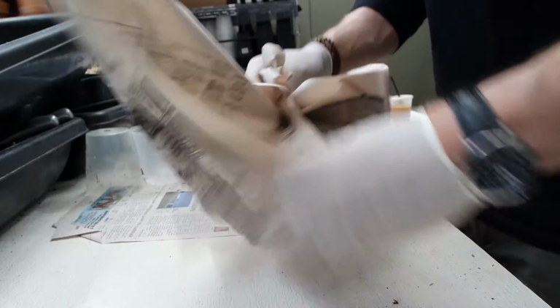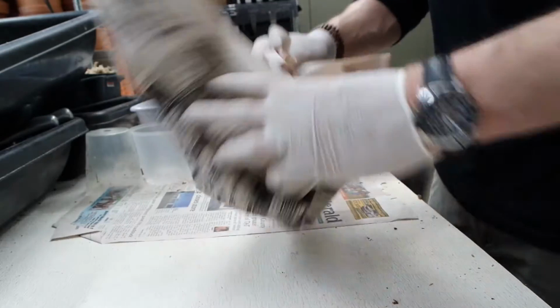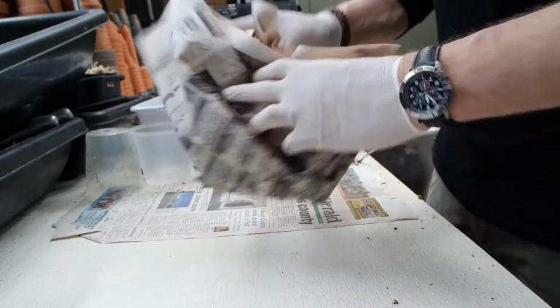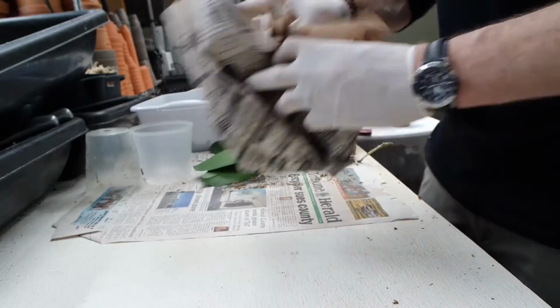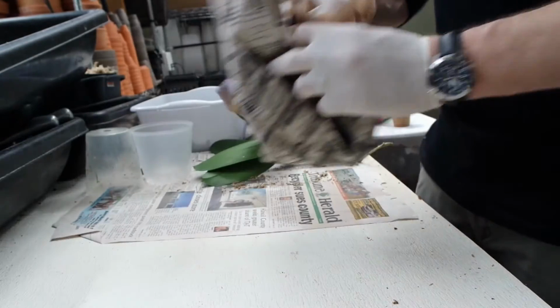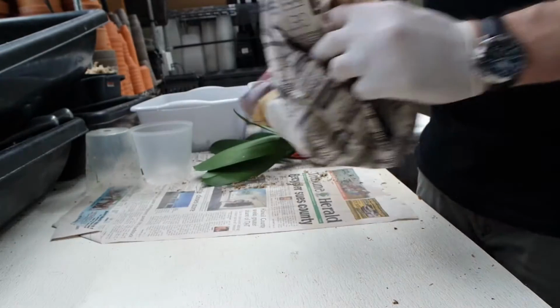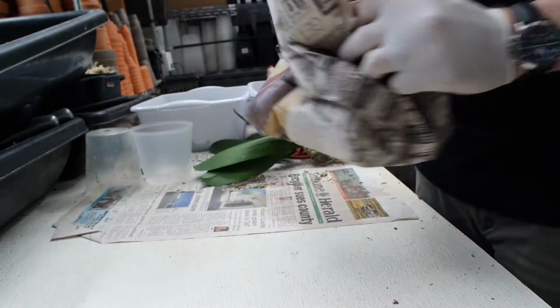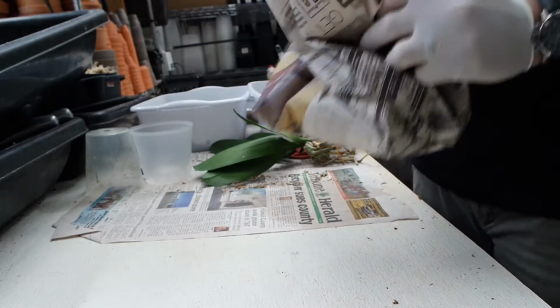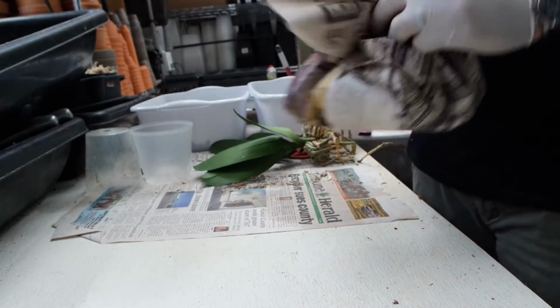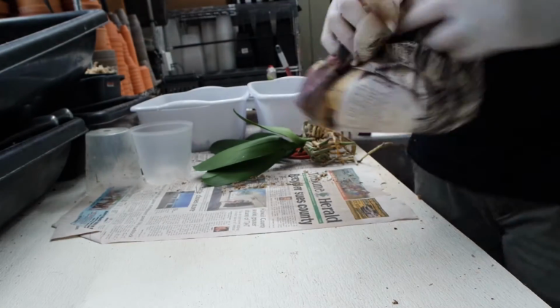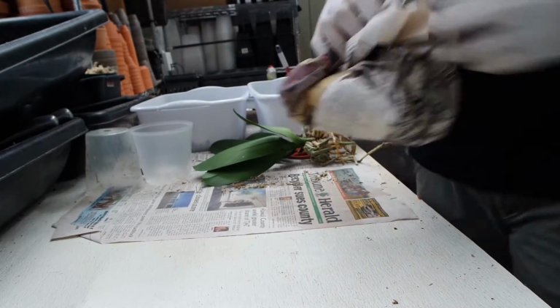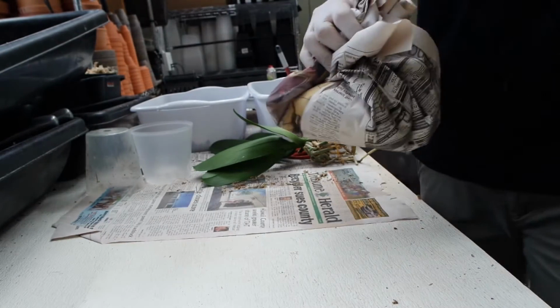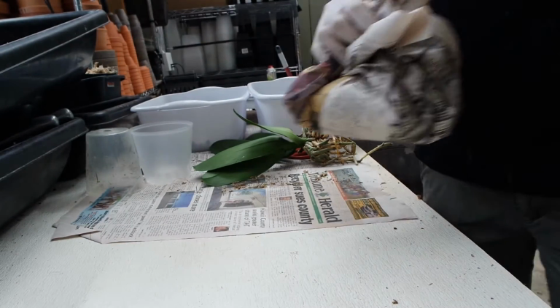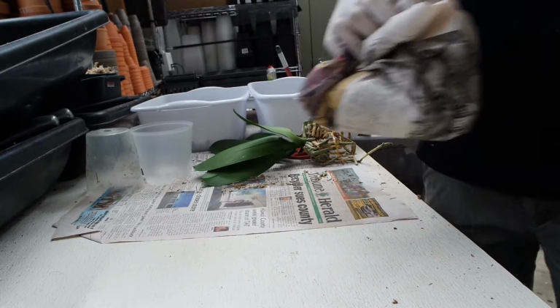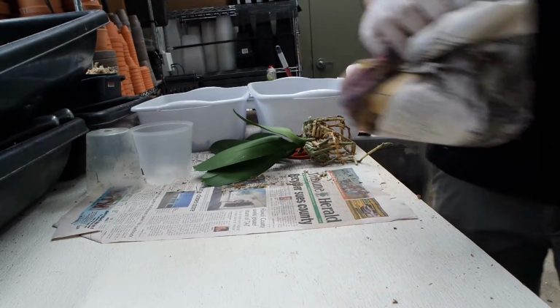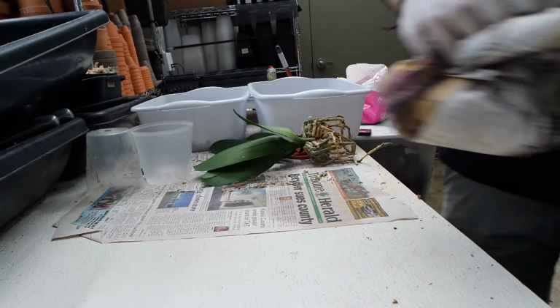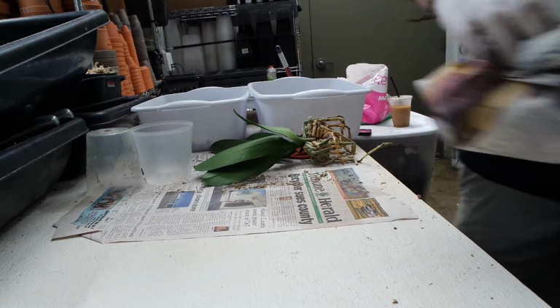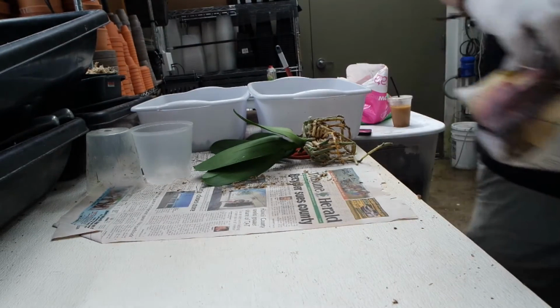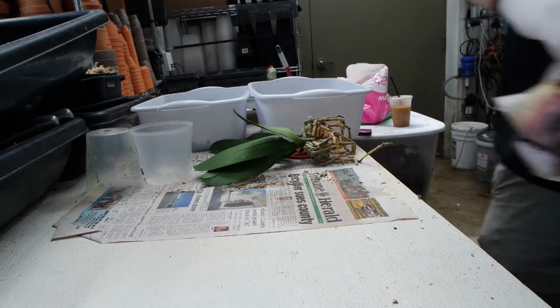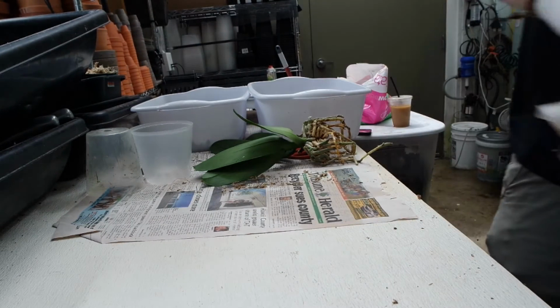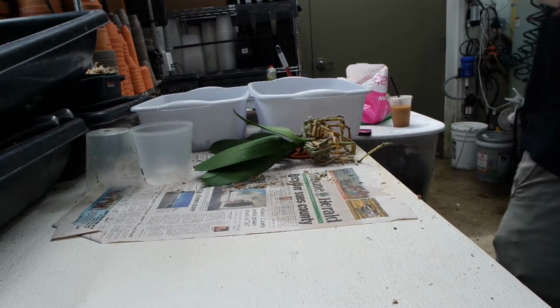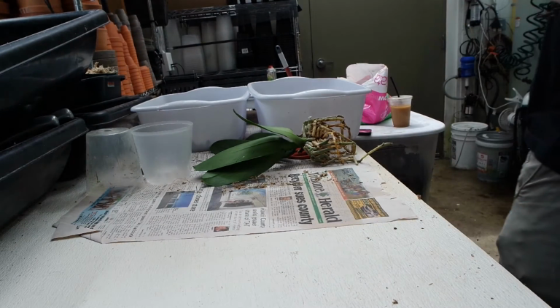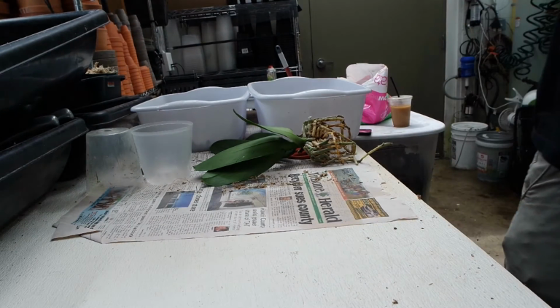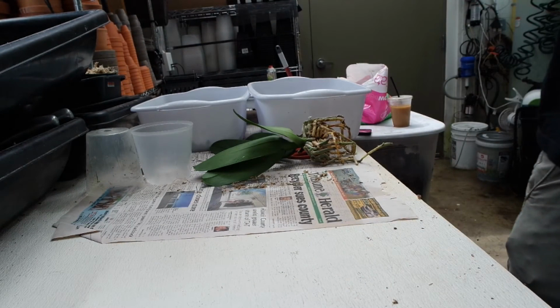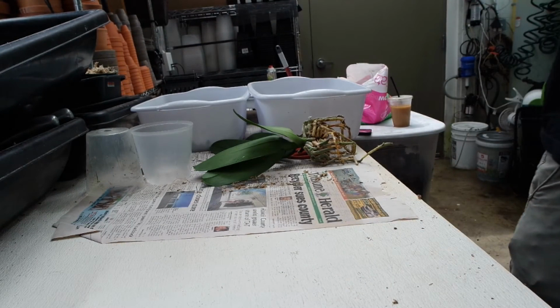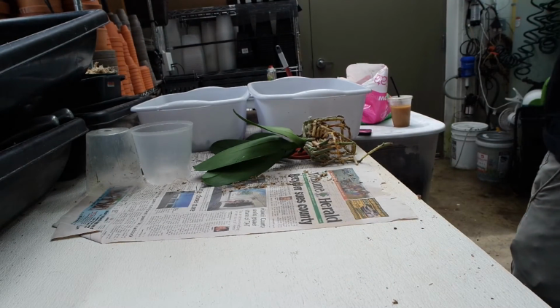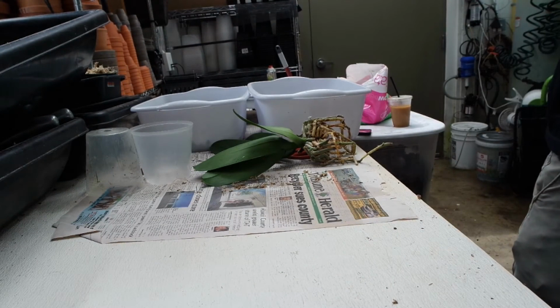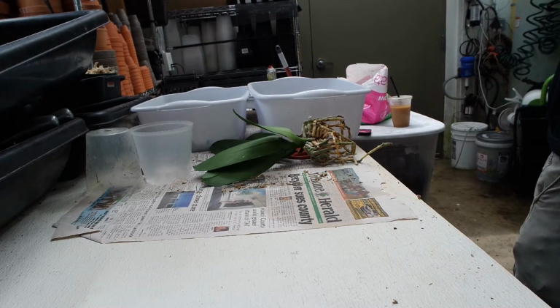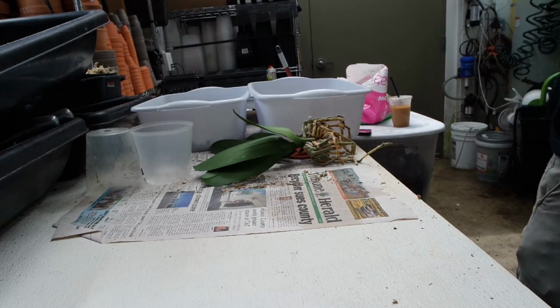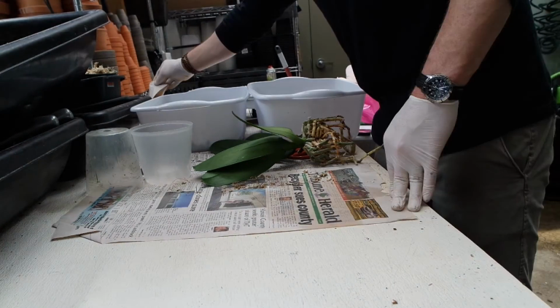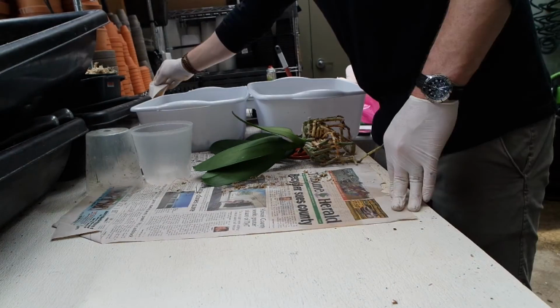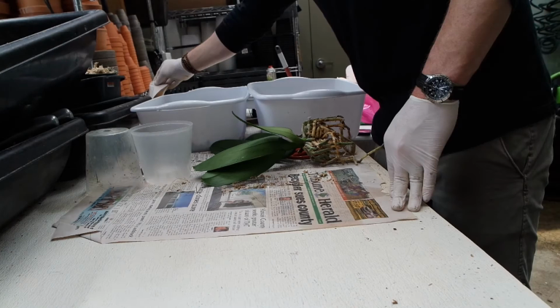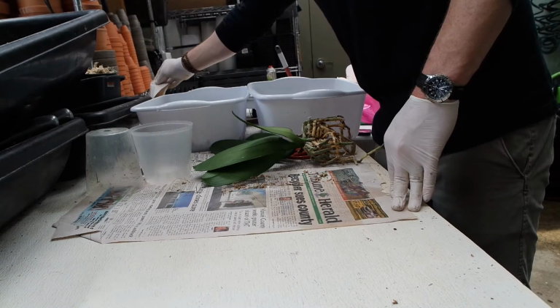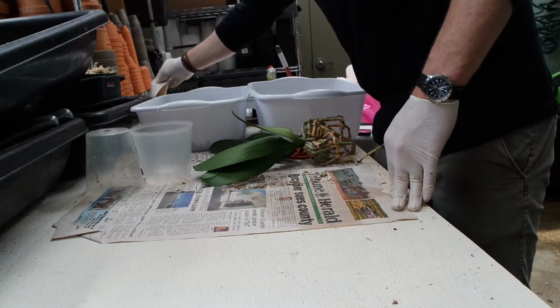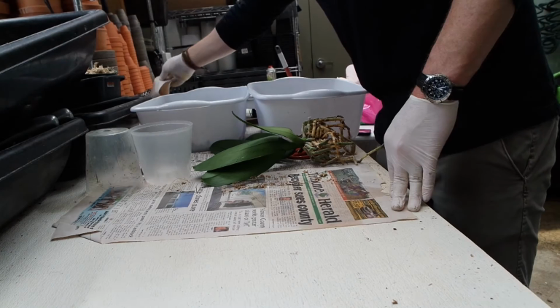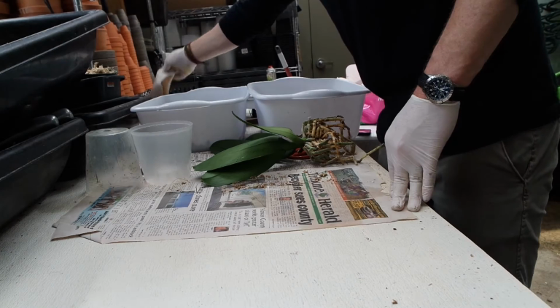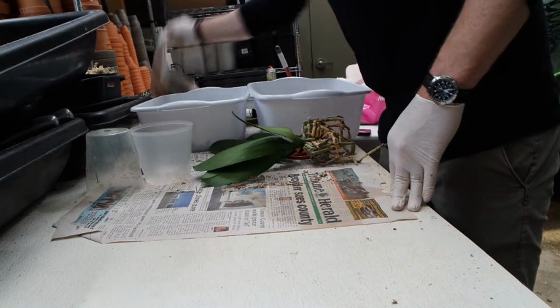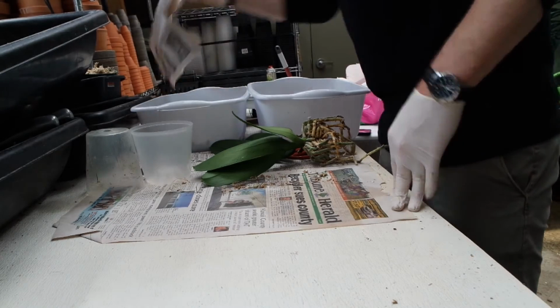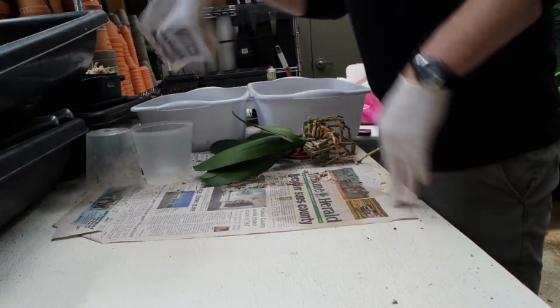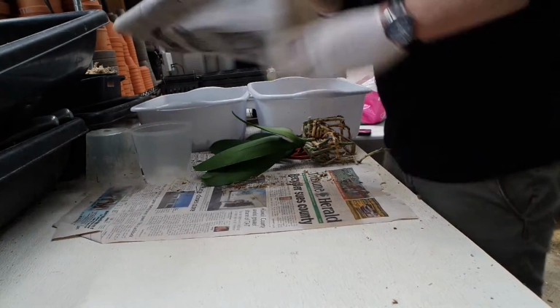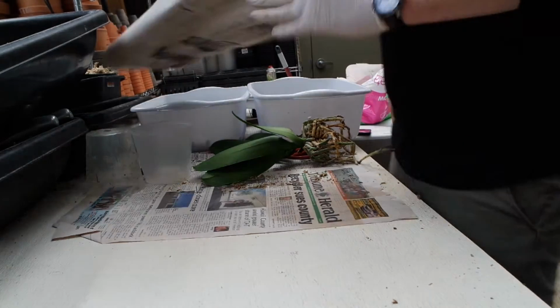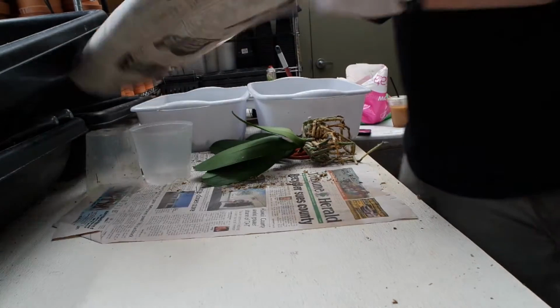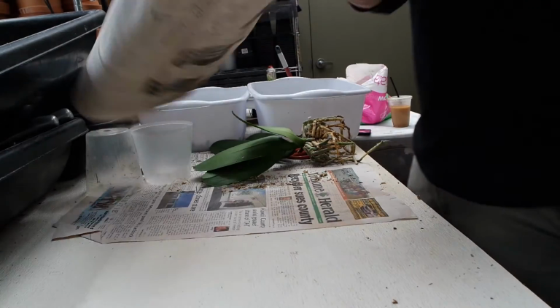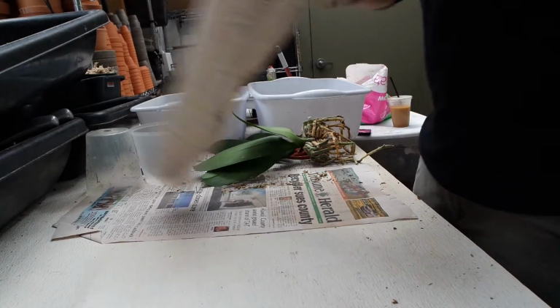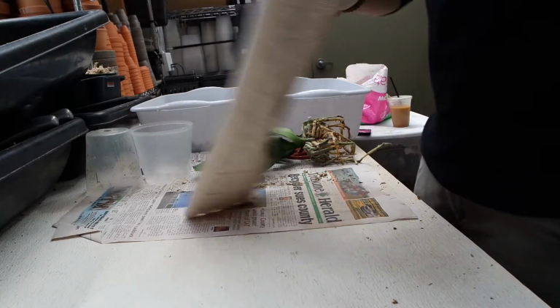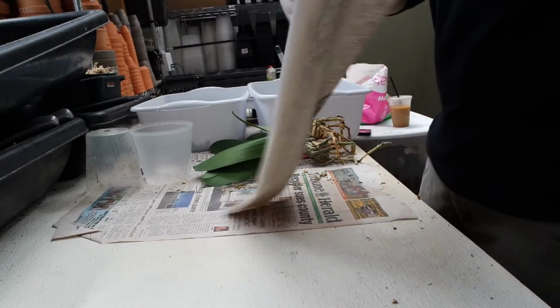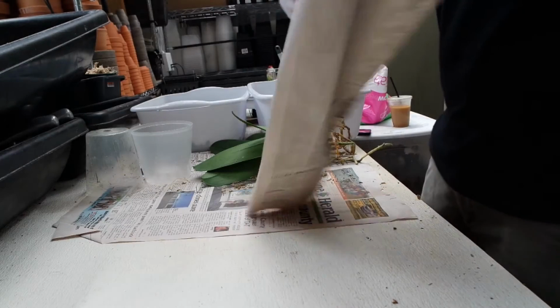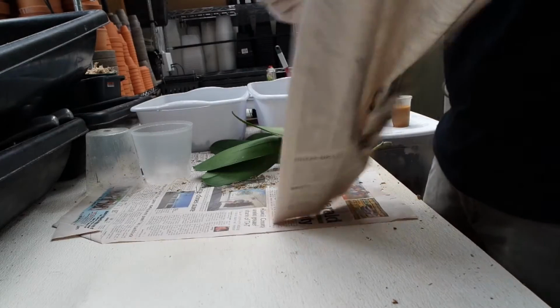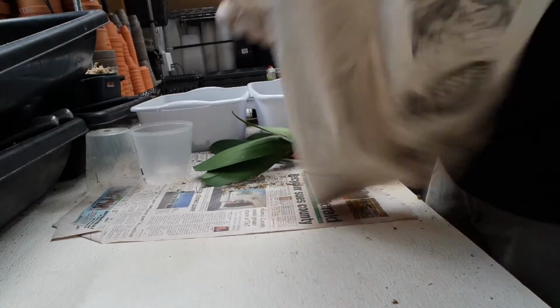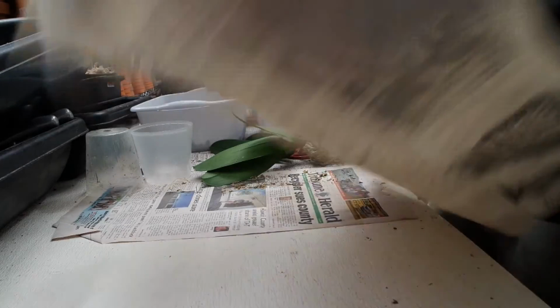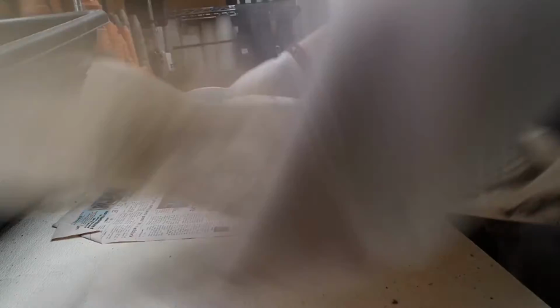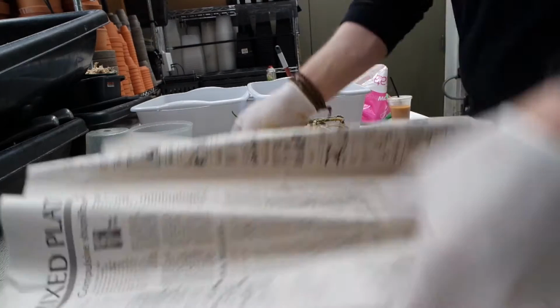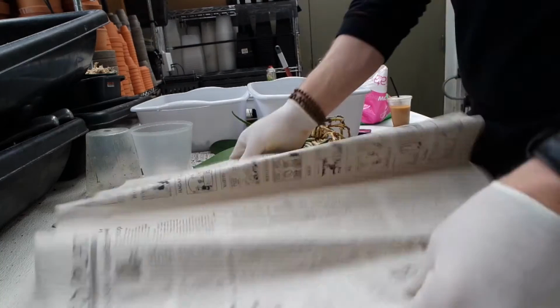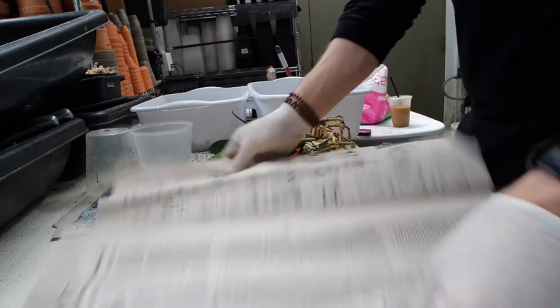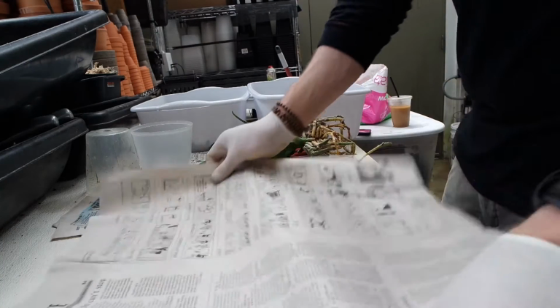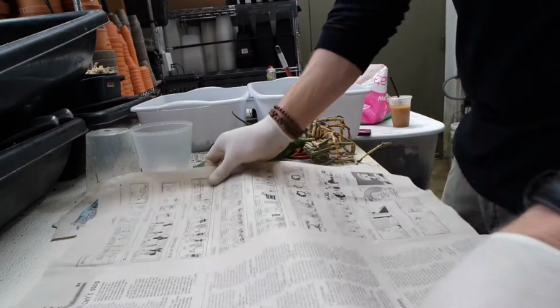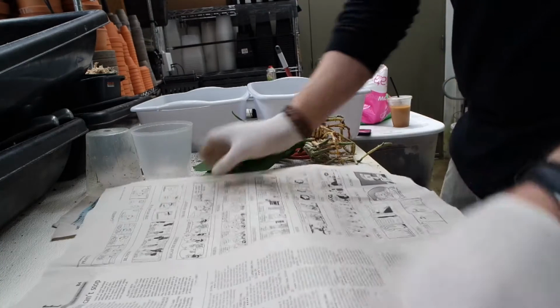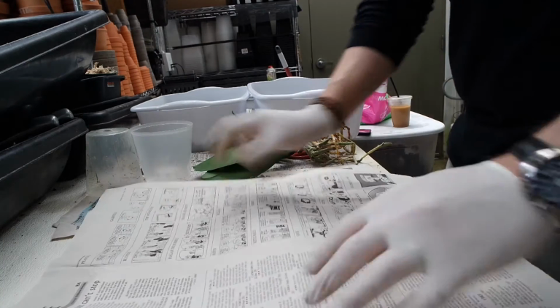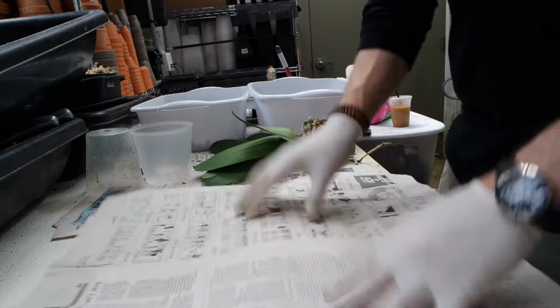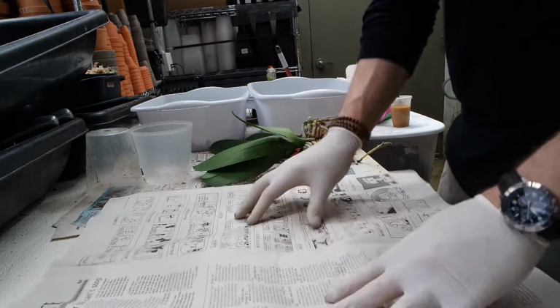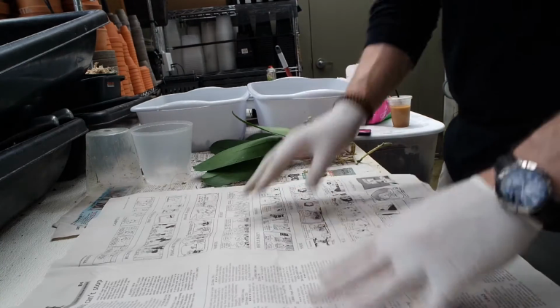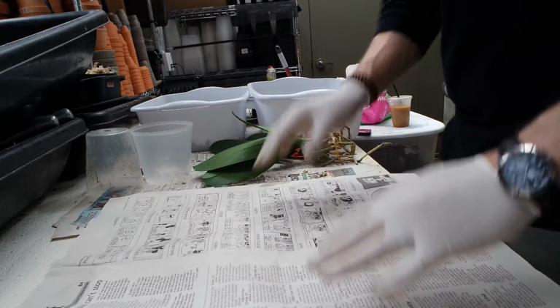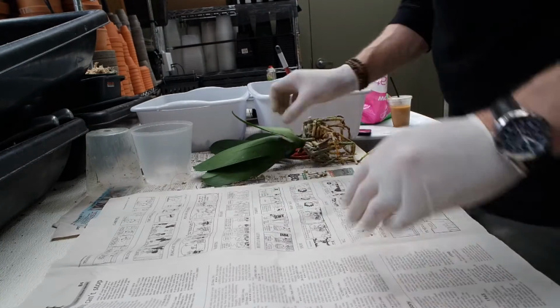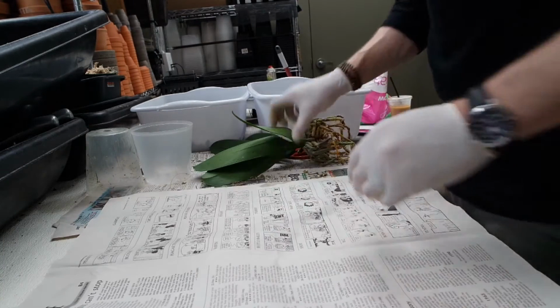Never reuse old potting medium. Here I'm going to lay out a new sheet of newspaper that we're going to repot on.